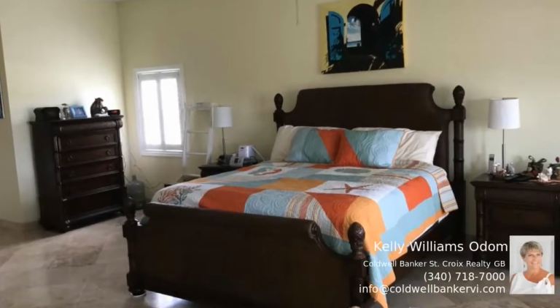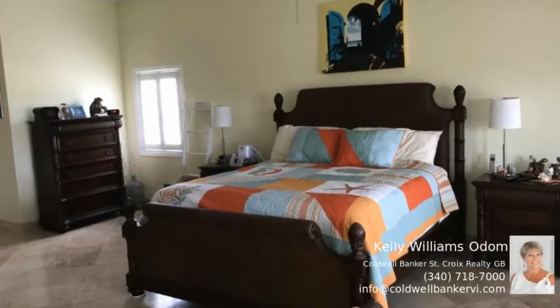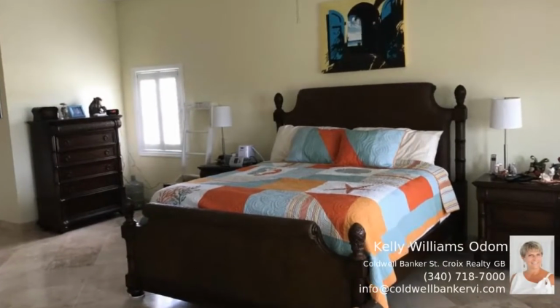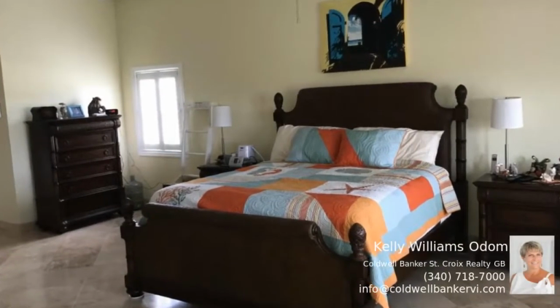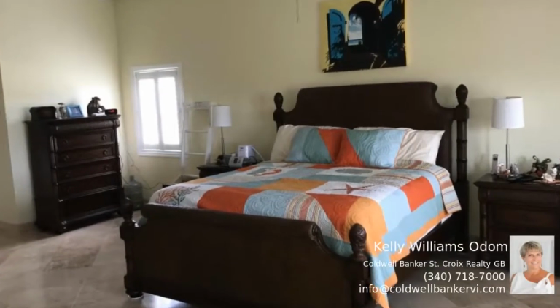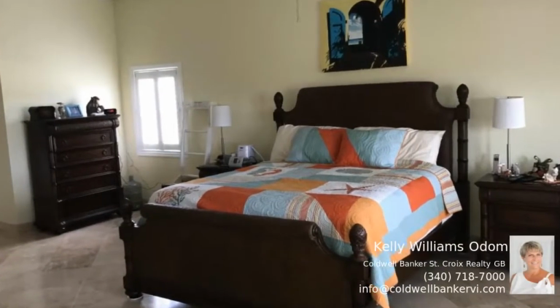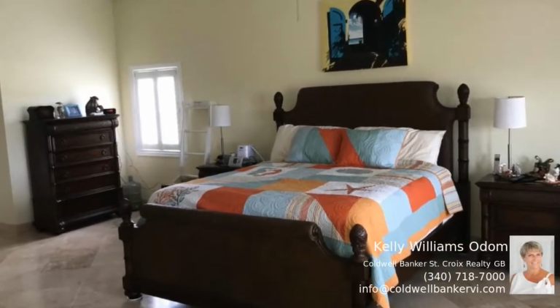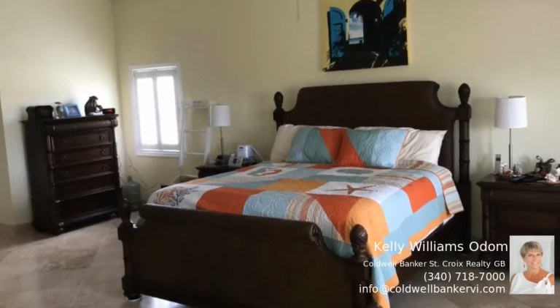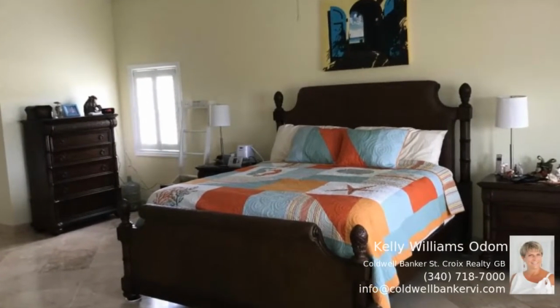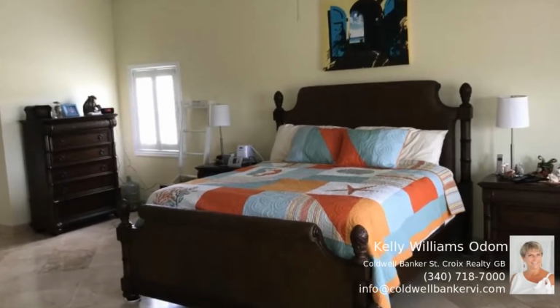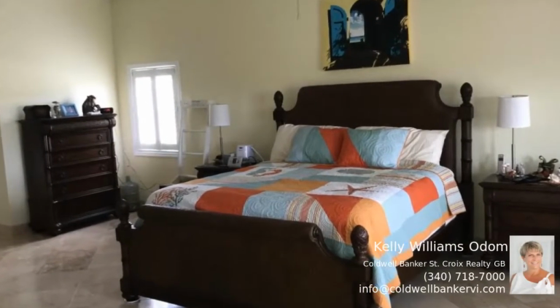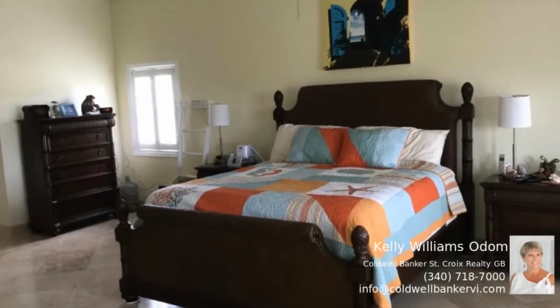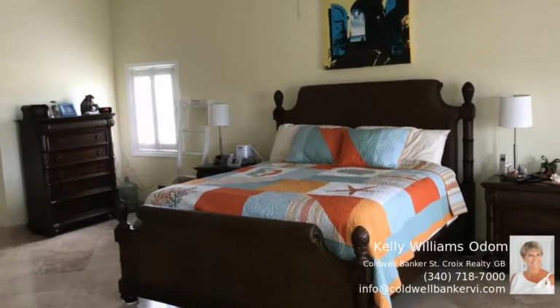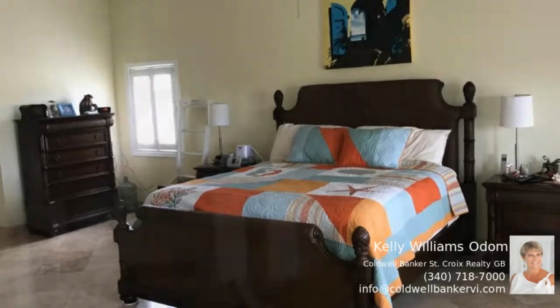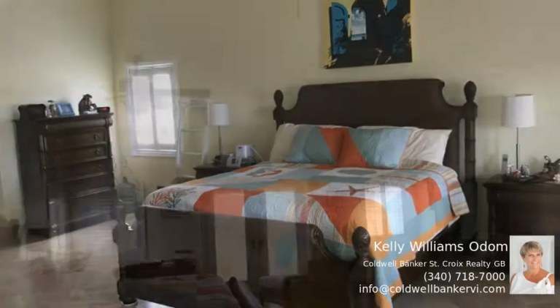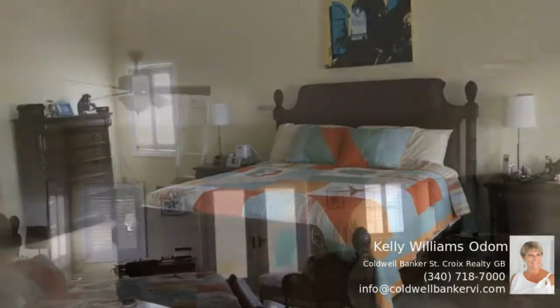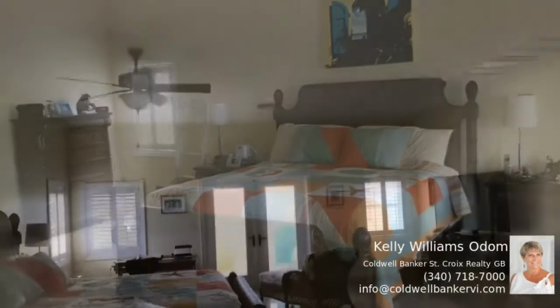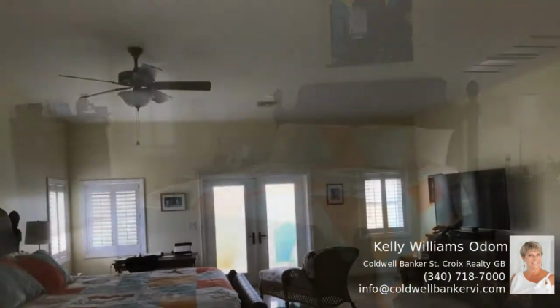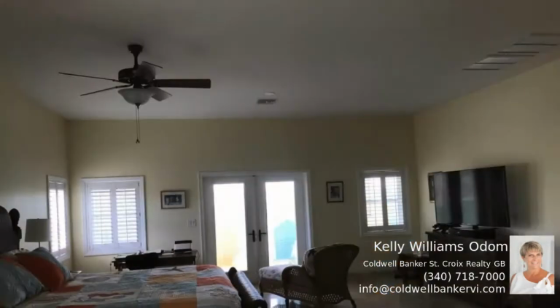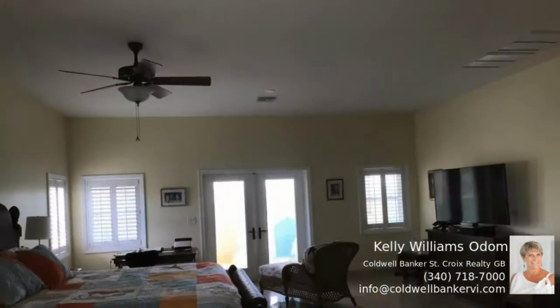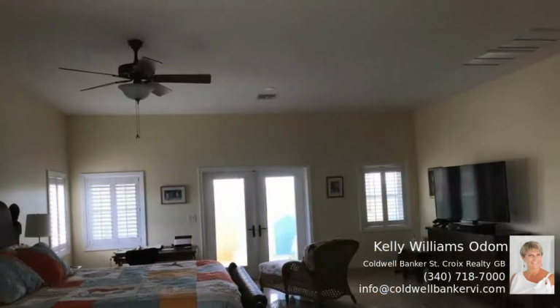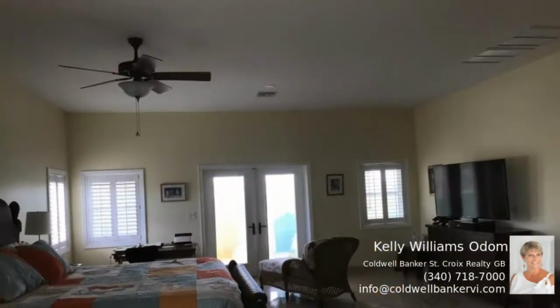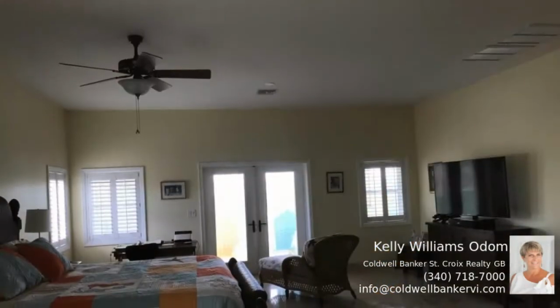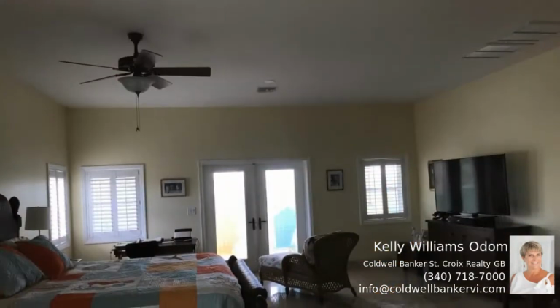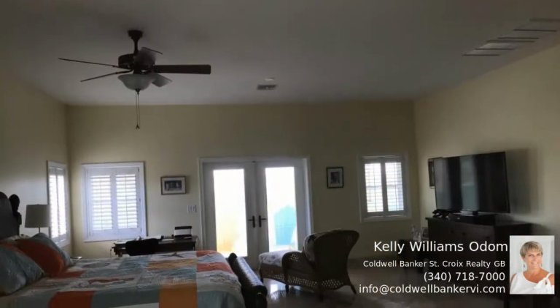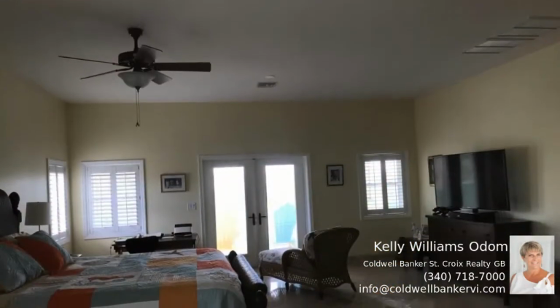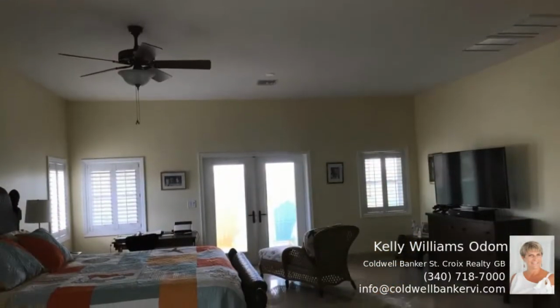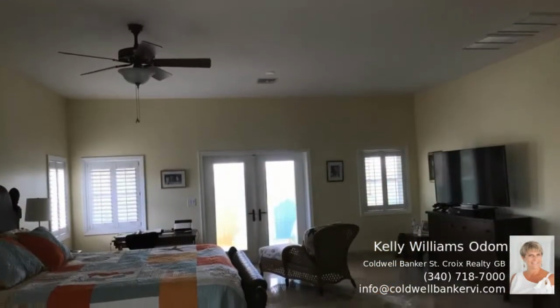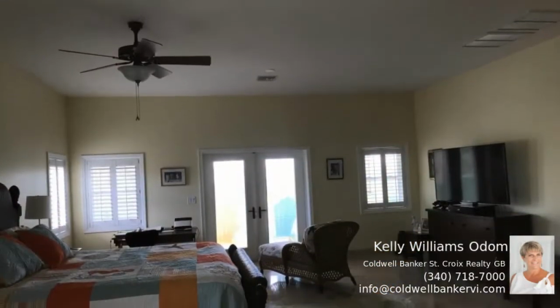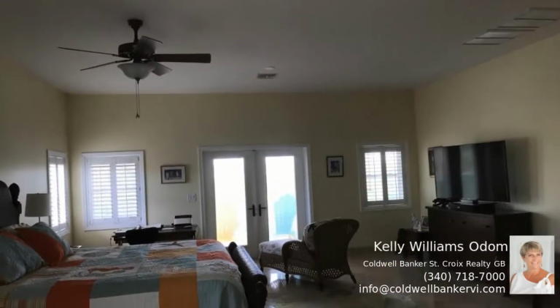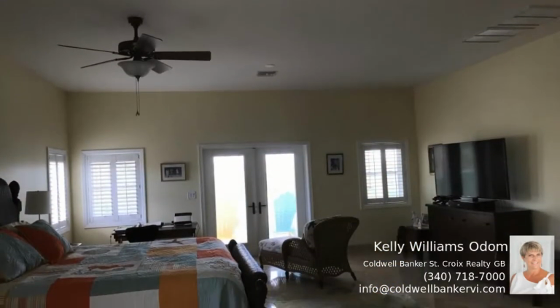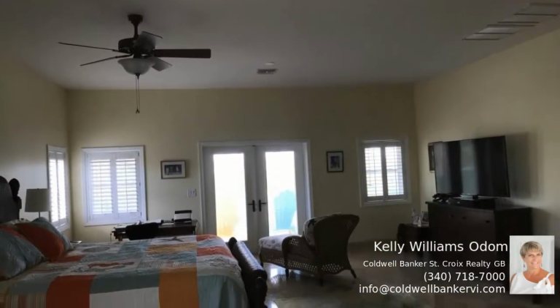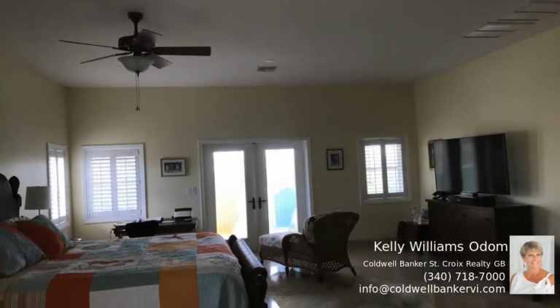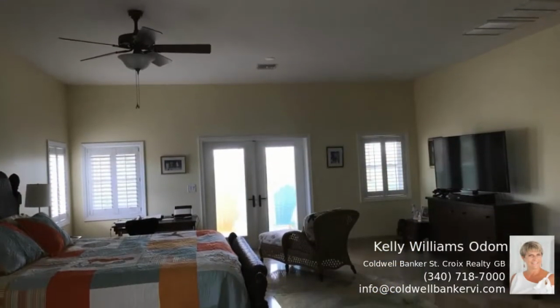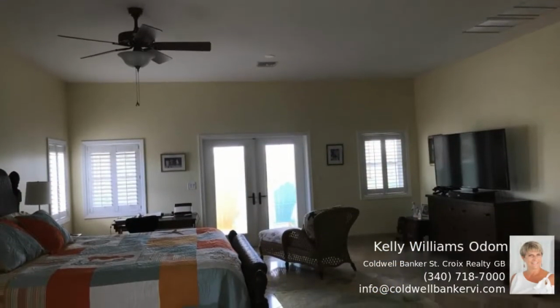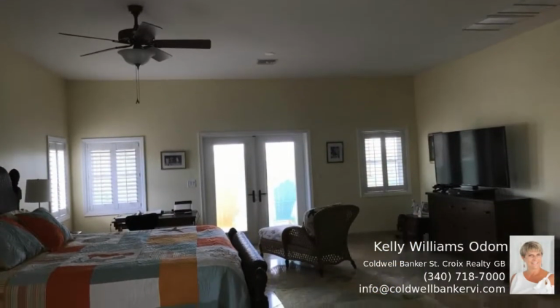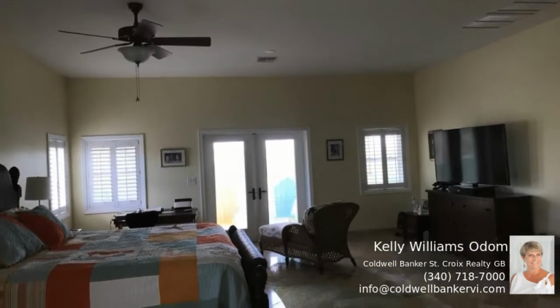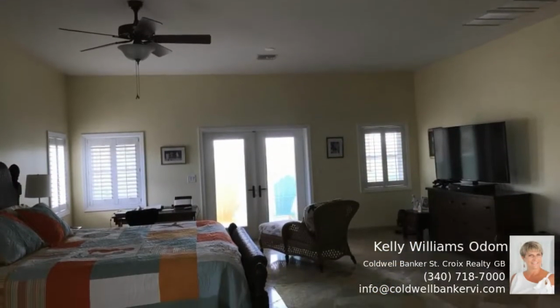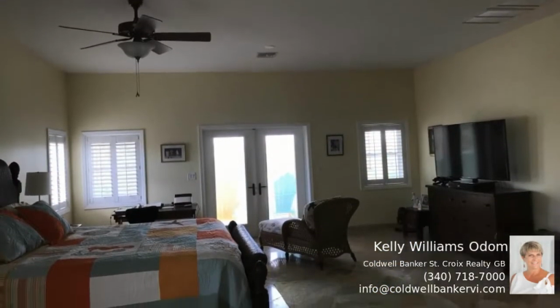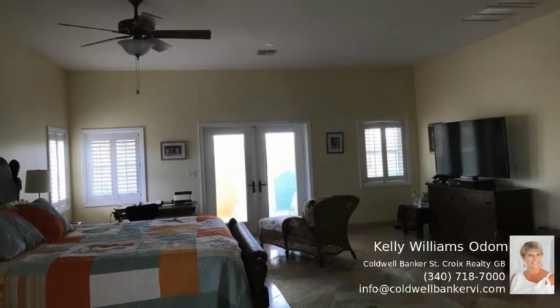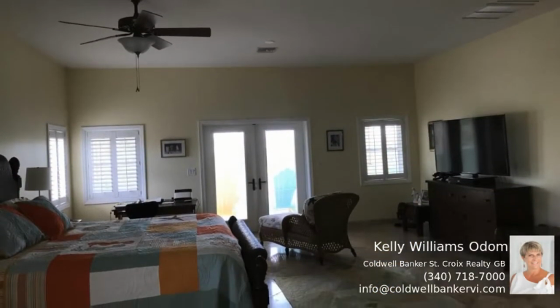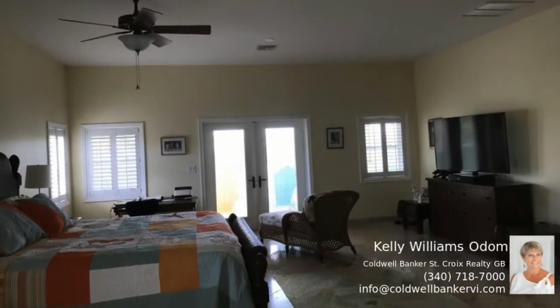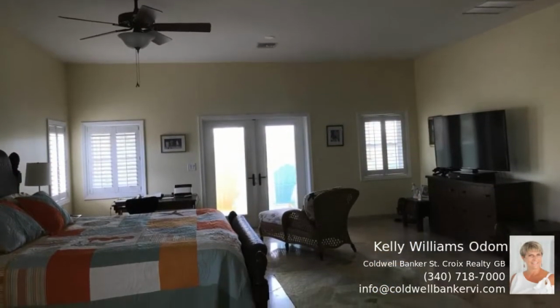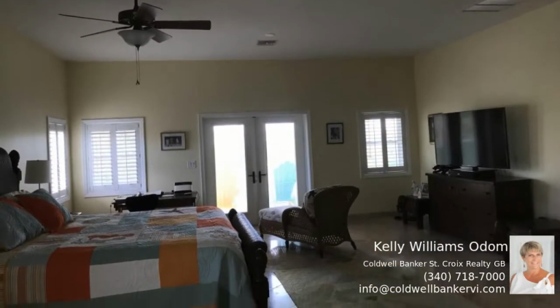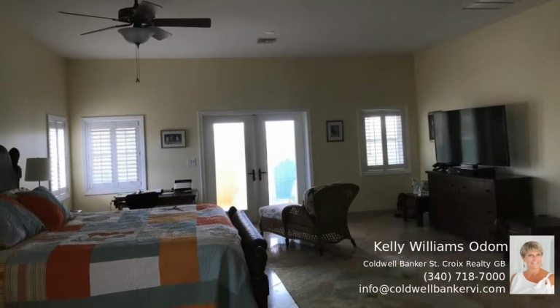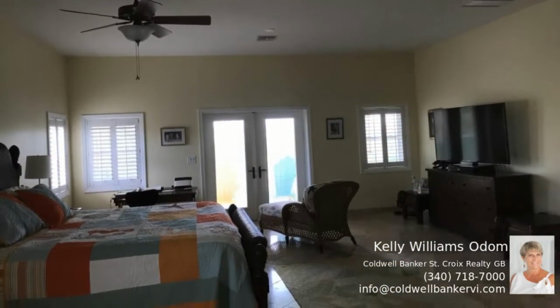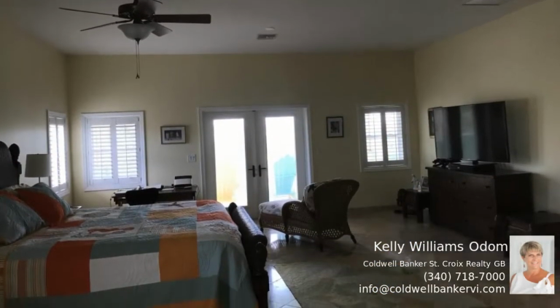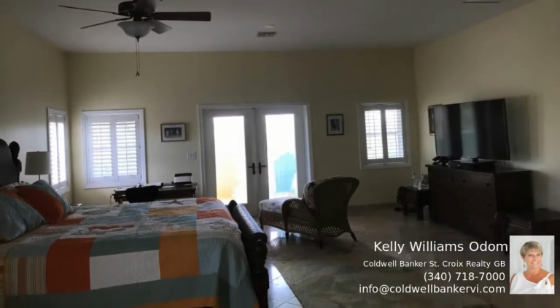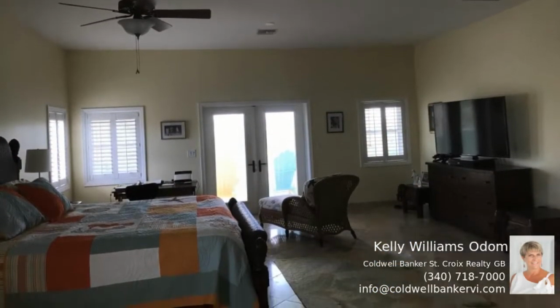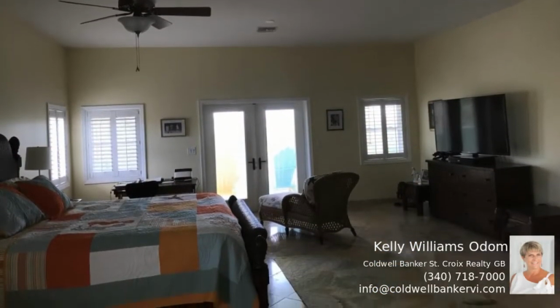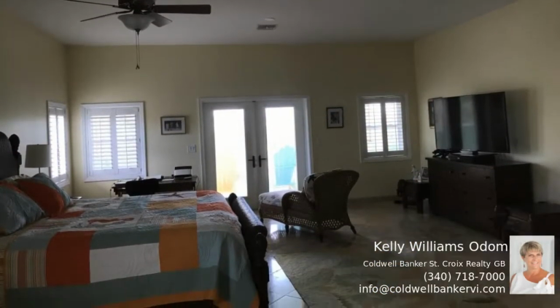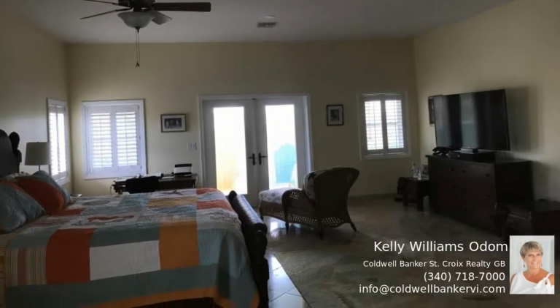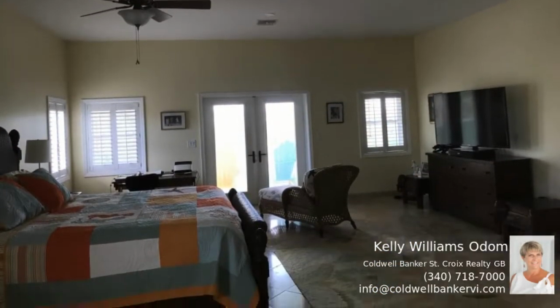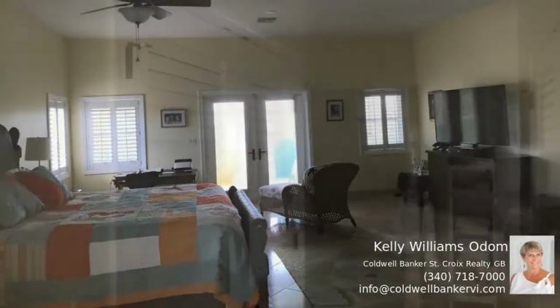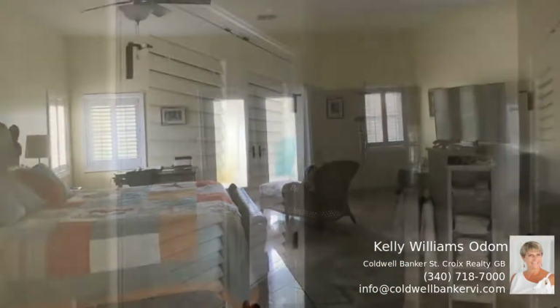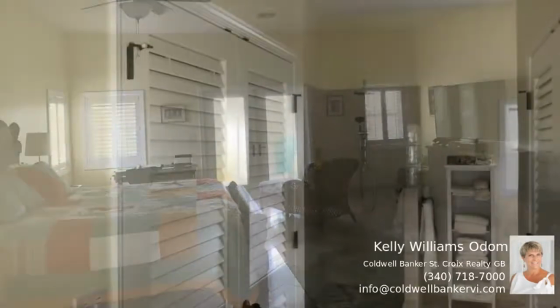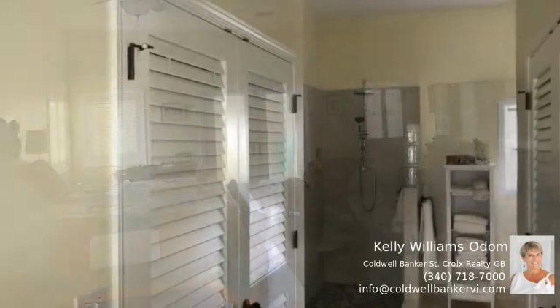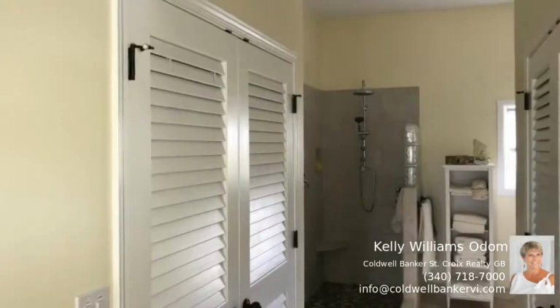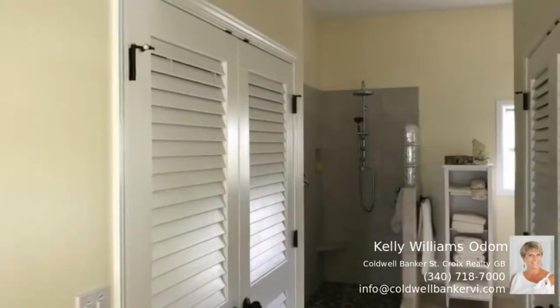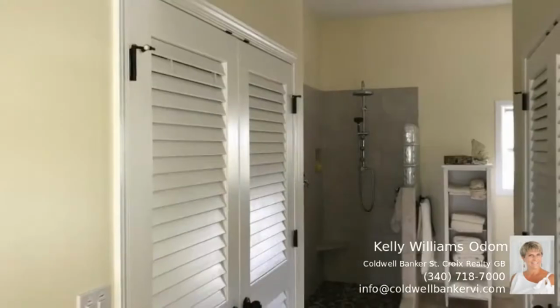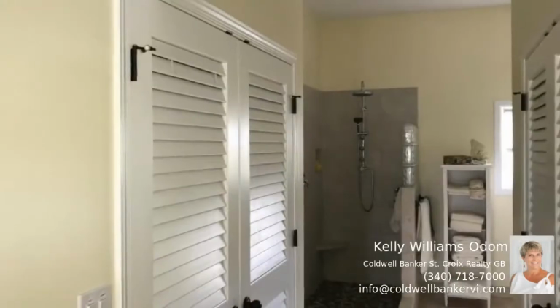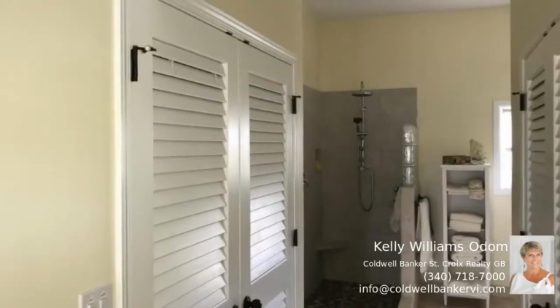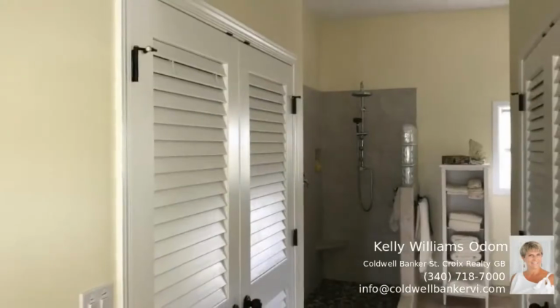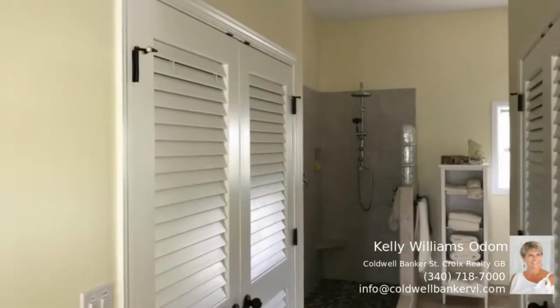This three-bedroom, three-and-a-half-bathroom home has beautiful interiors with an open-plan design, including a kitchen with high-end appliances.